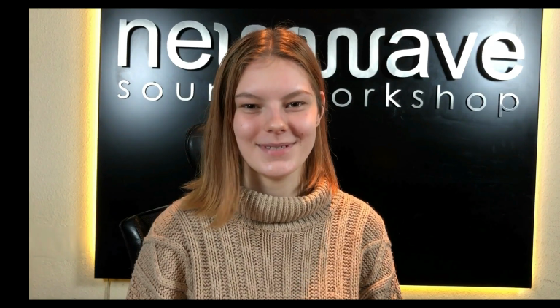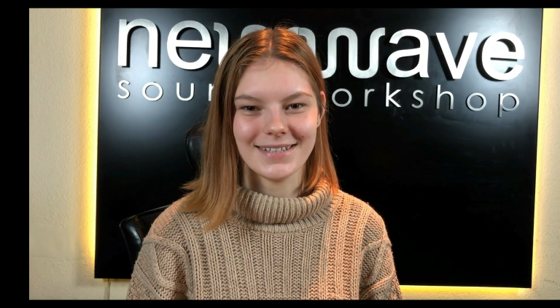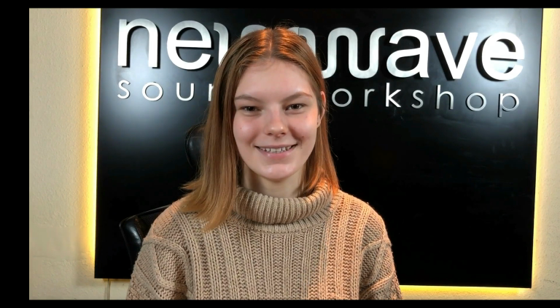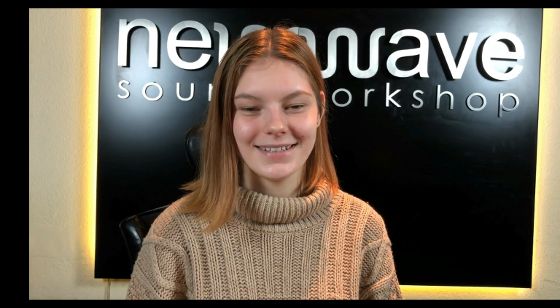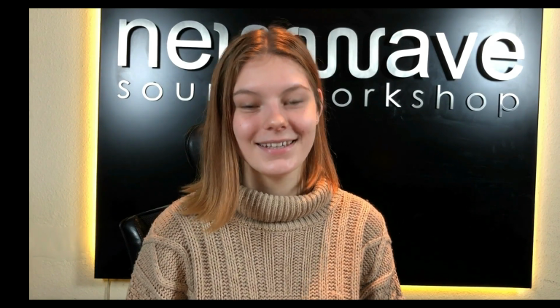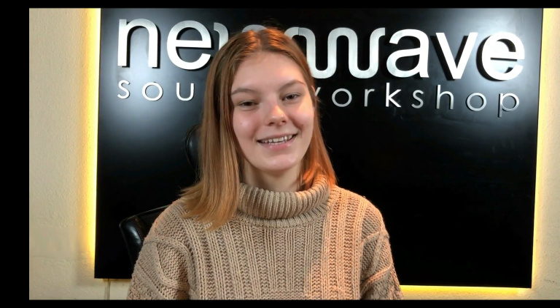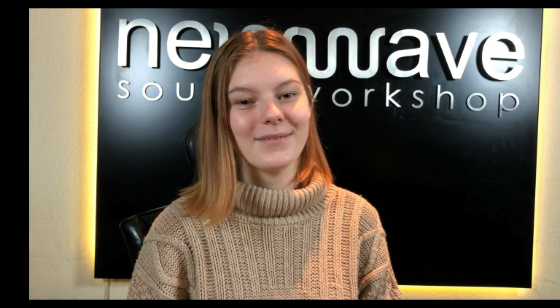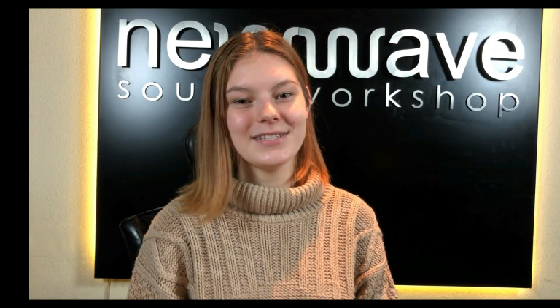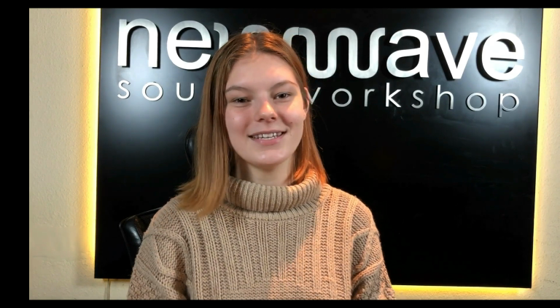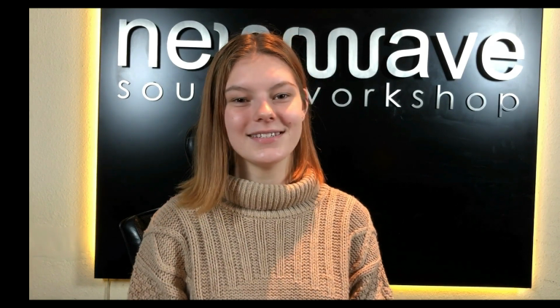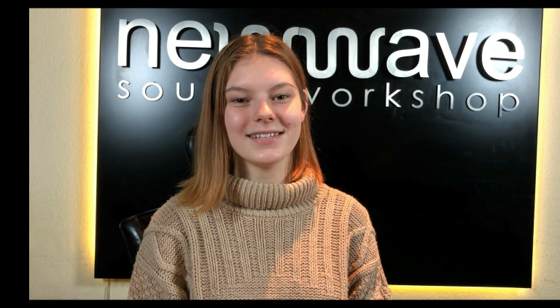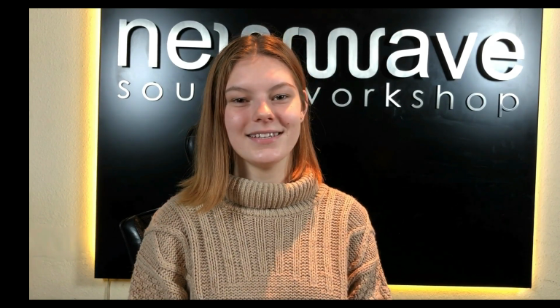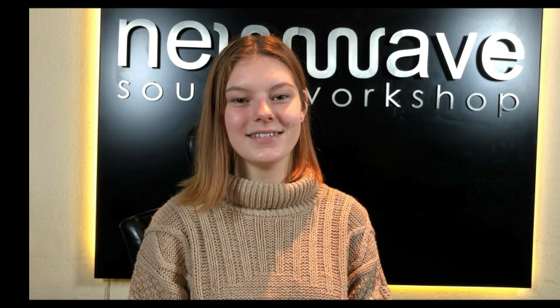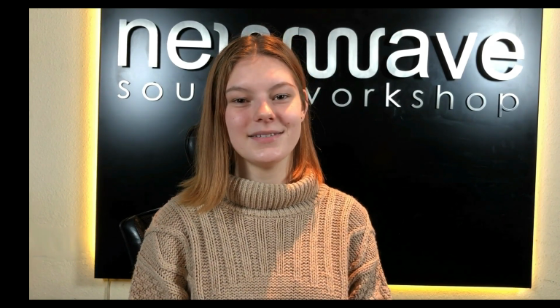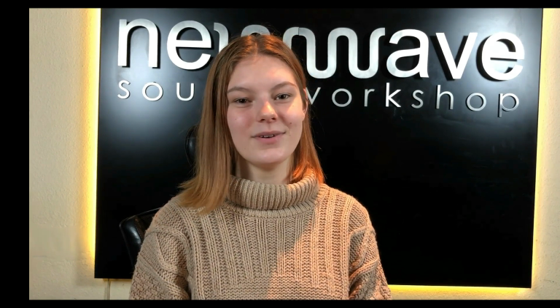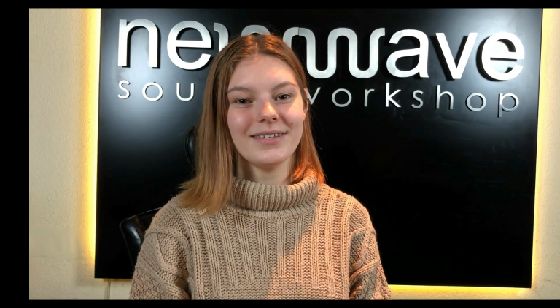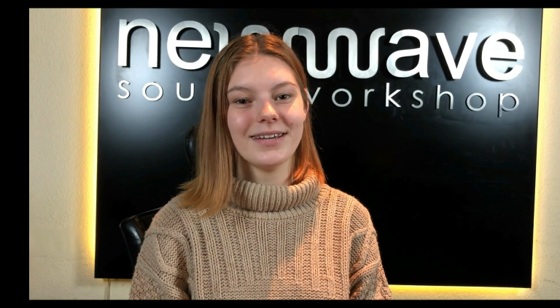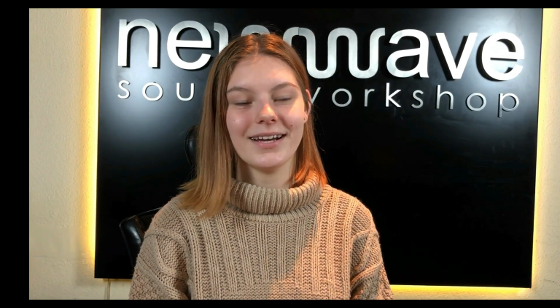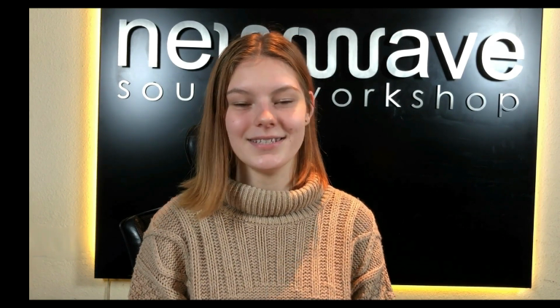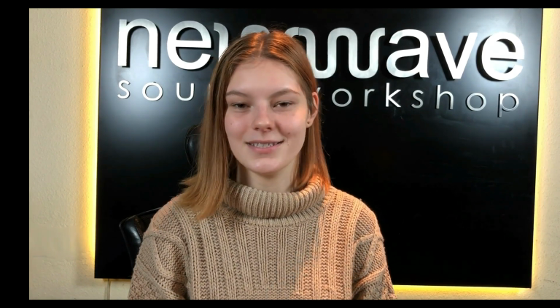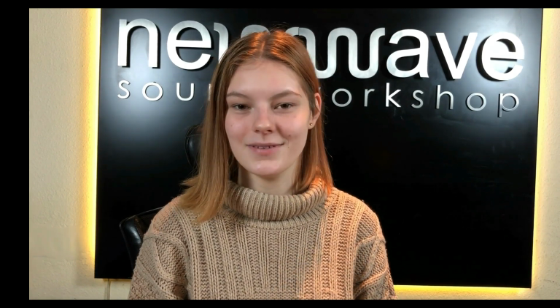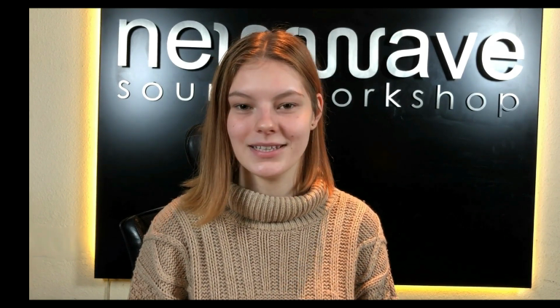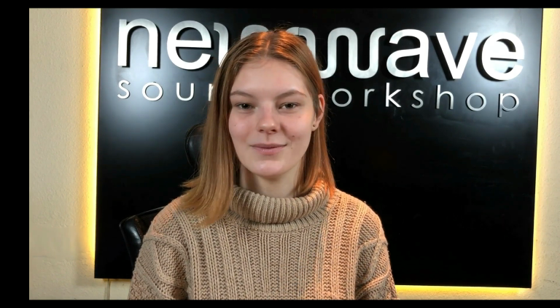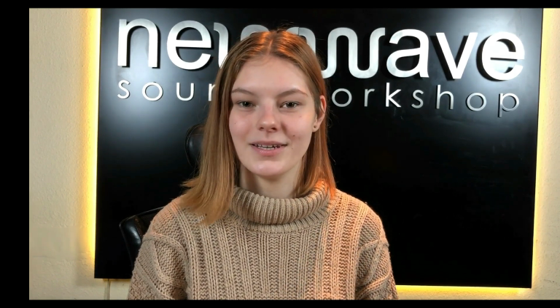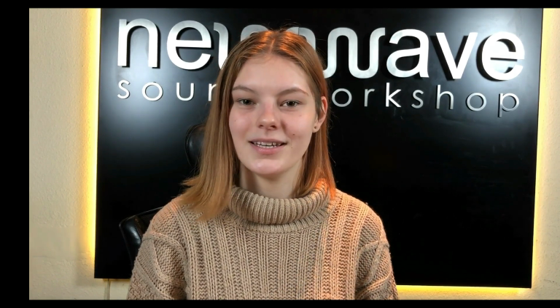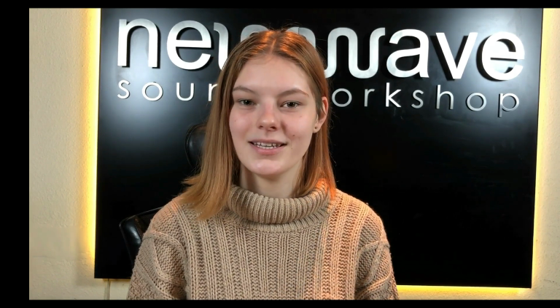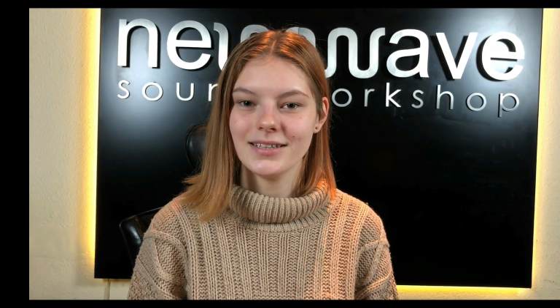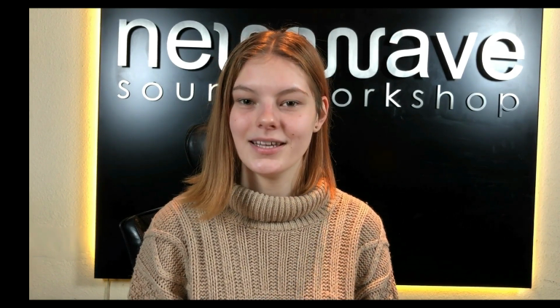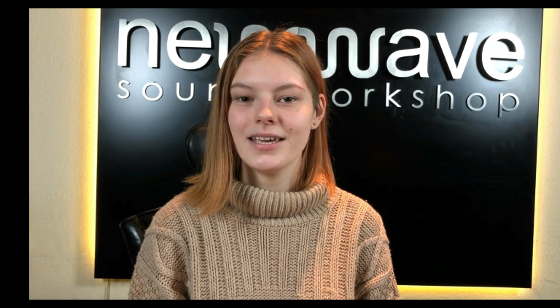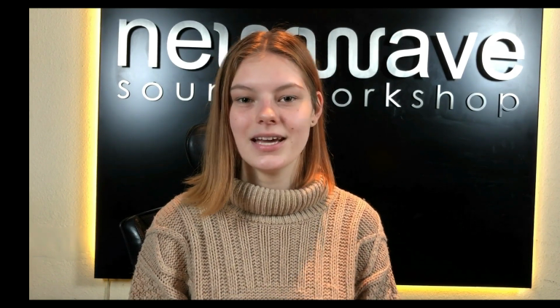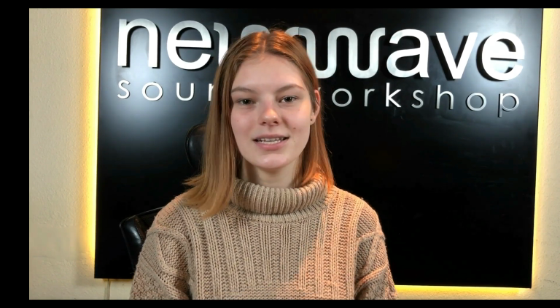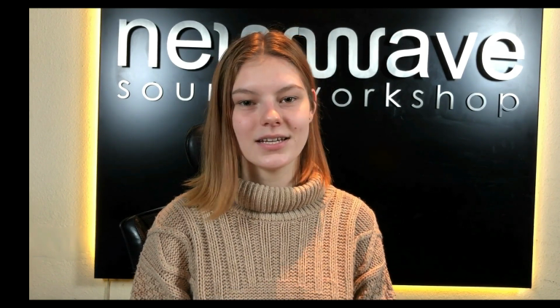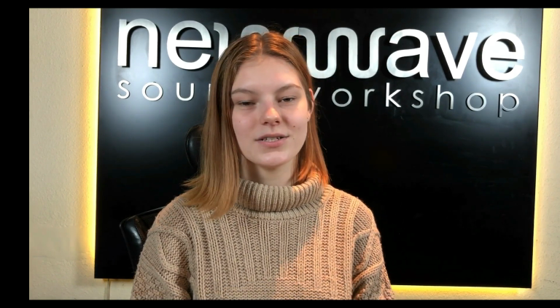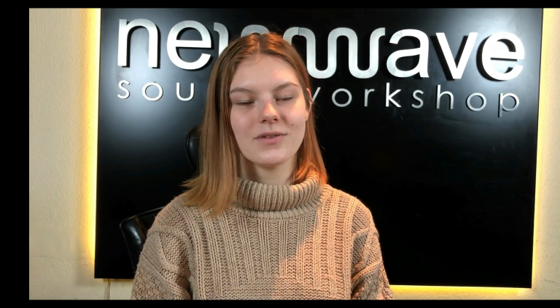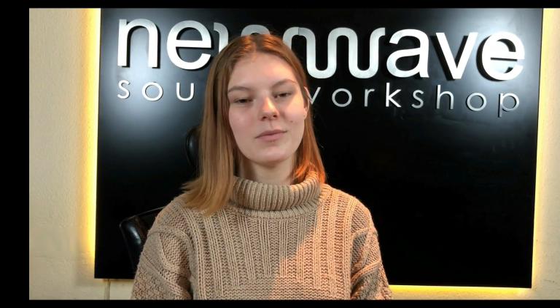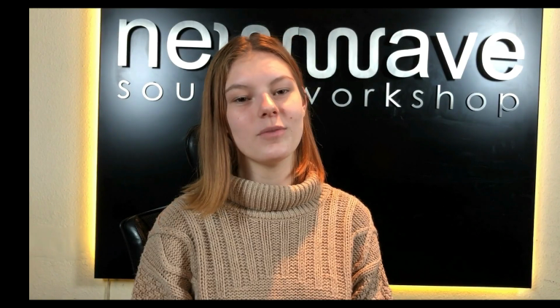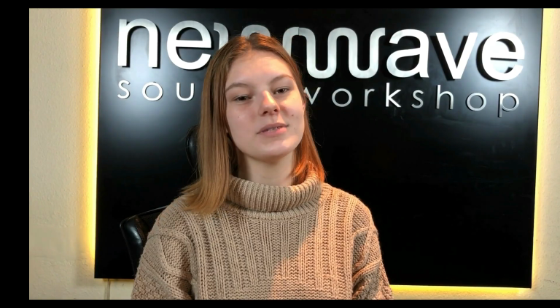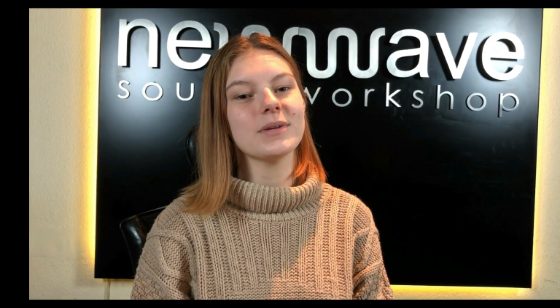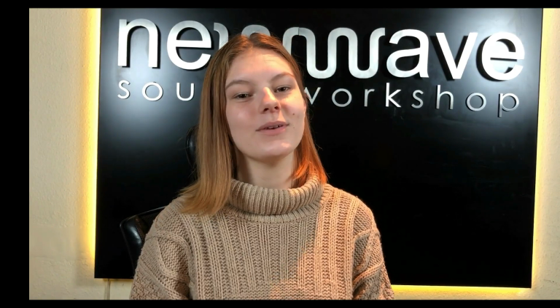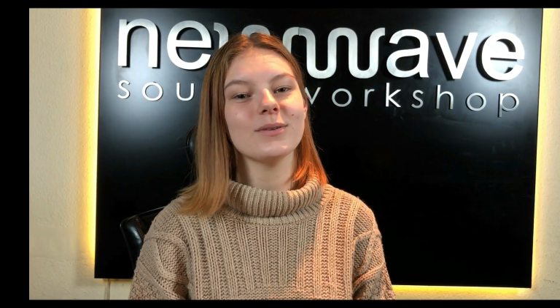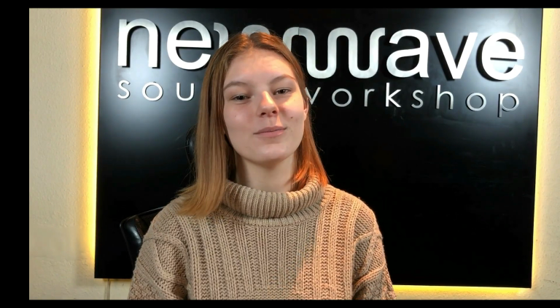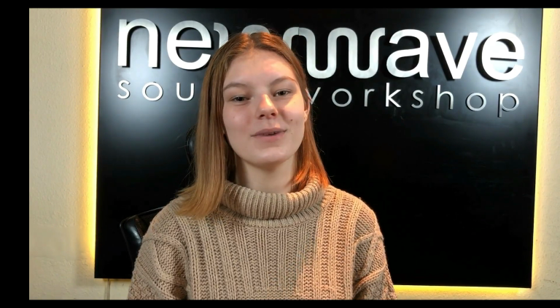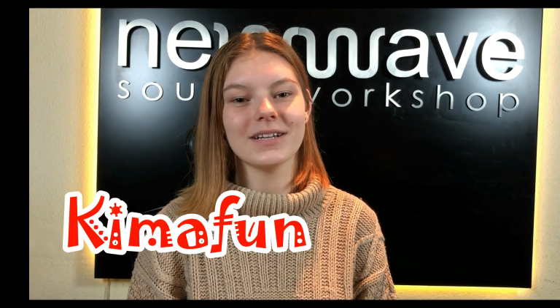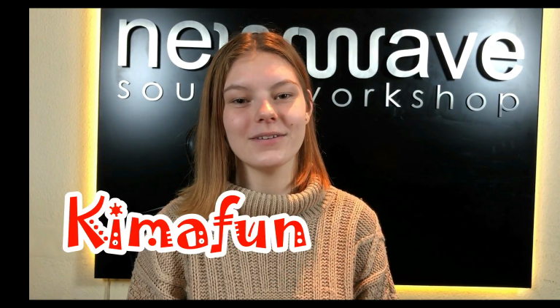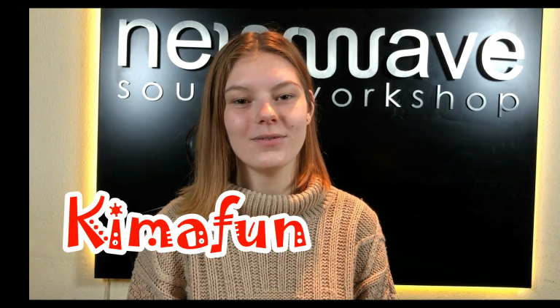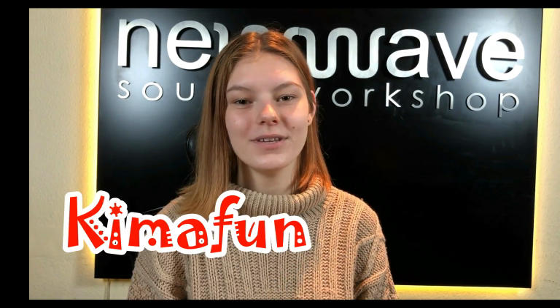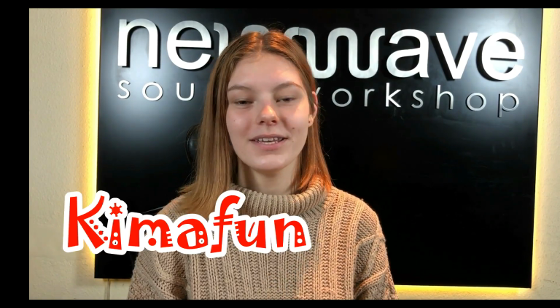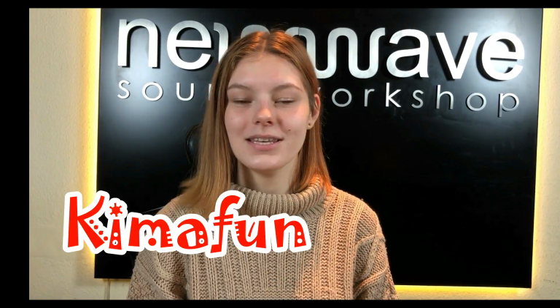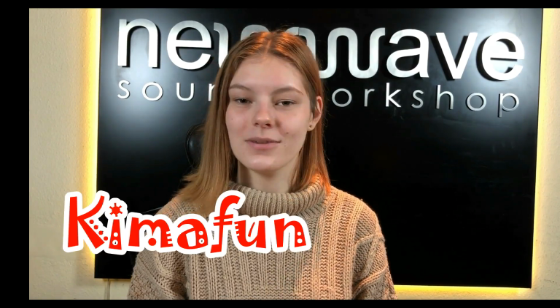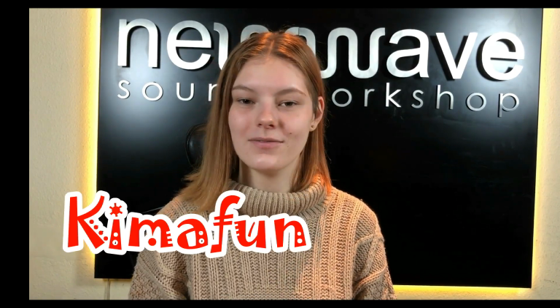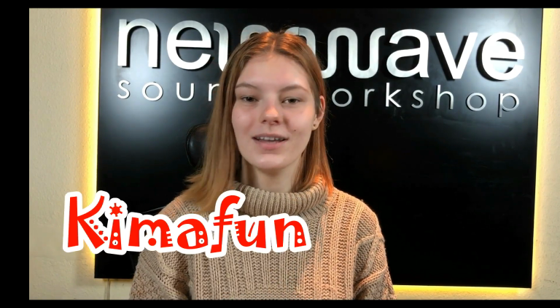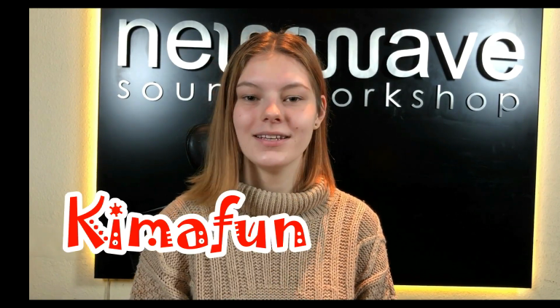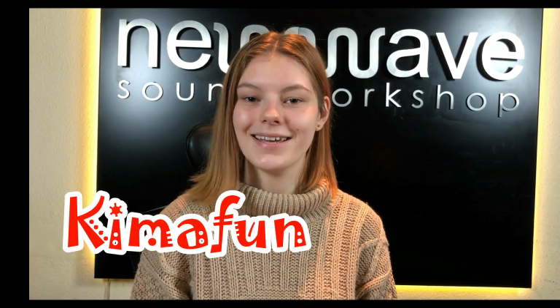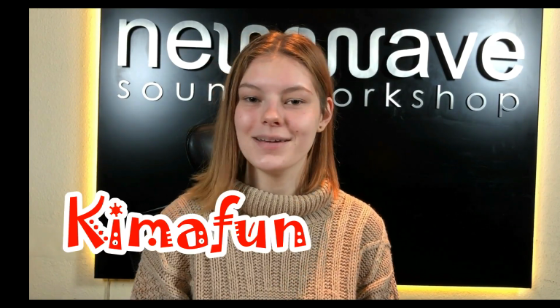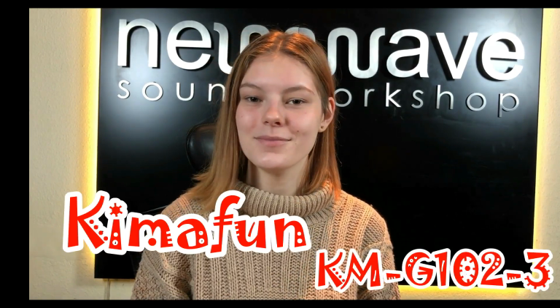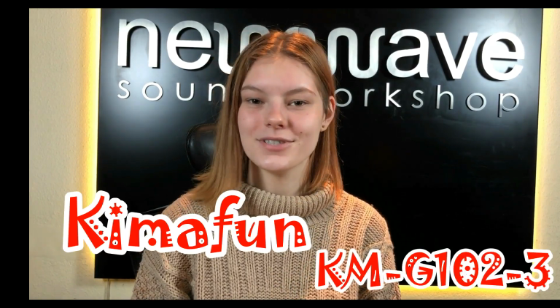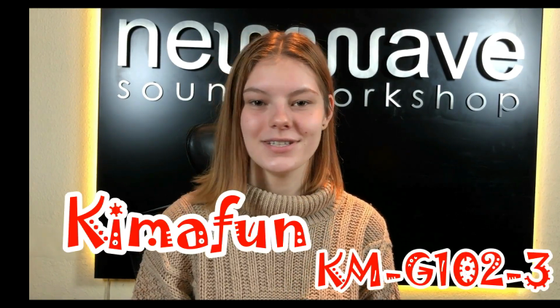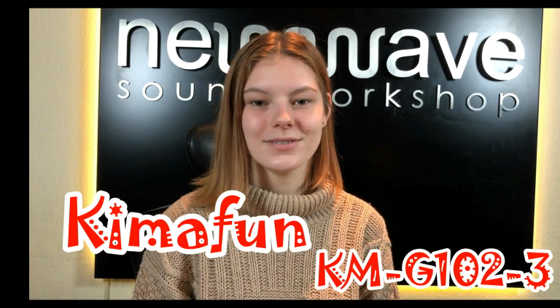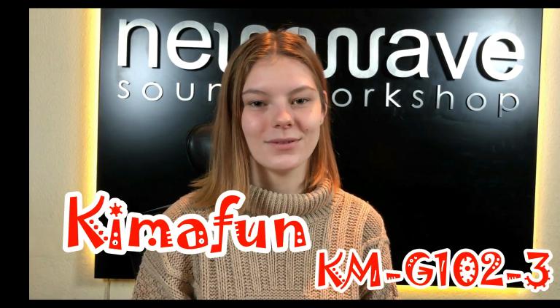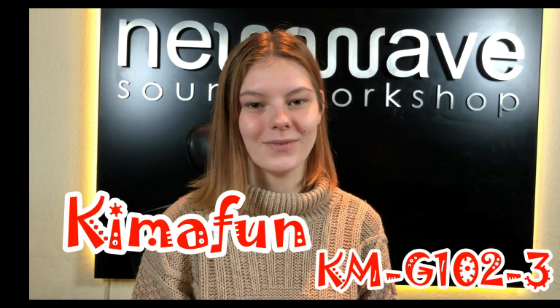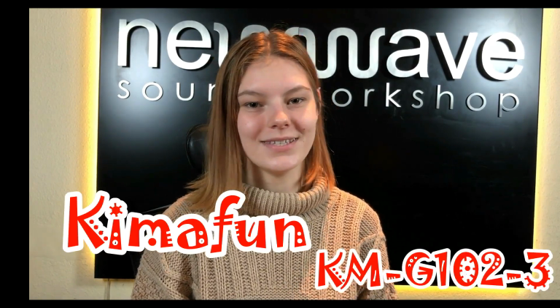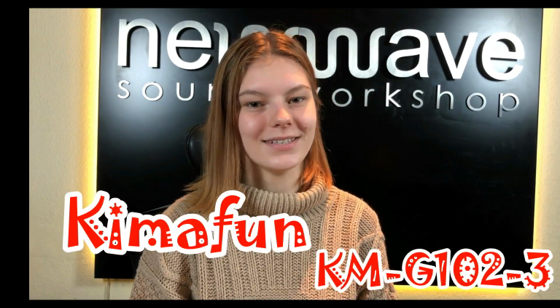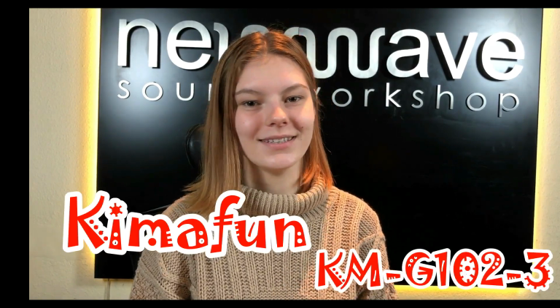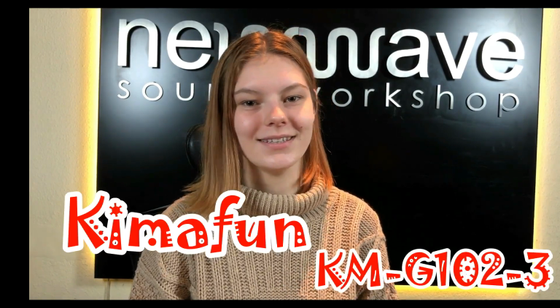Hello guys! My name is Vasilisa. Today I would like to tell you about the wireless microphone Kimofan G102.3.